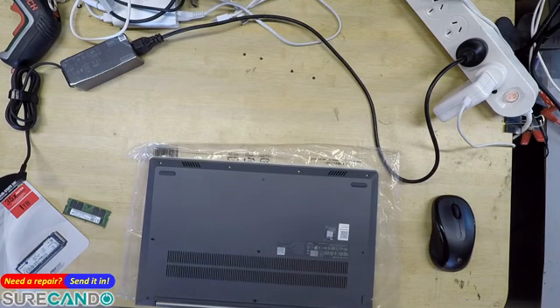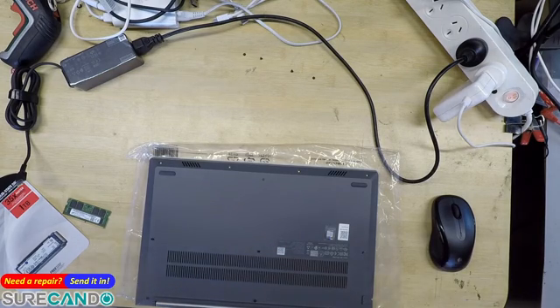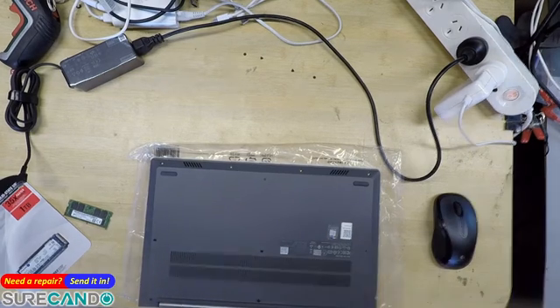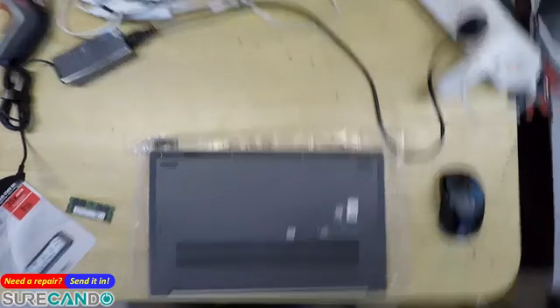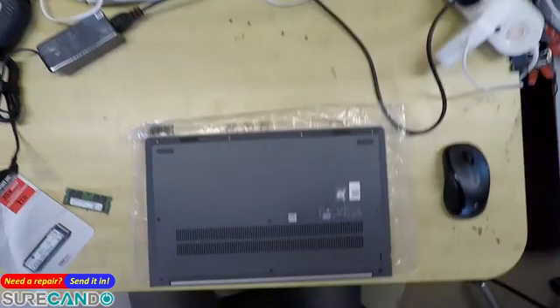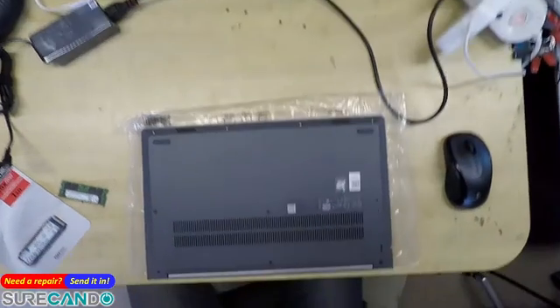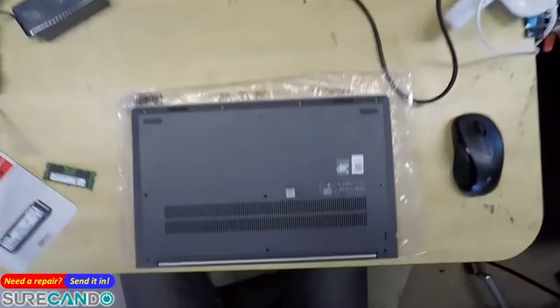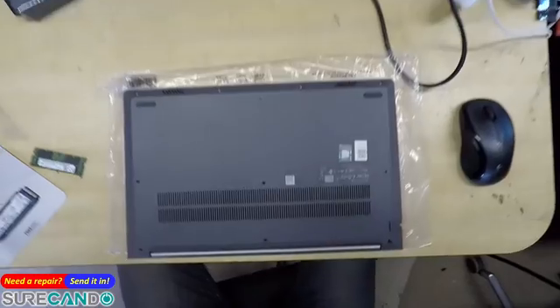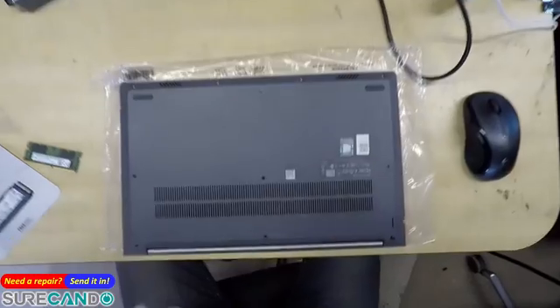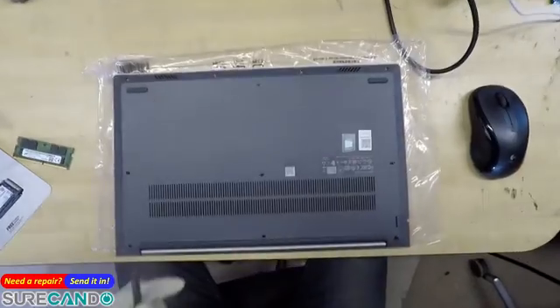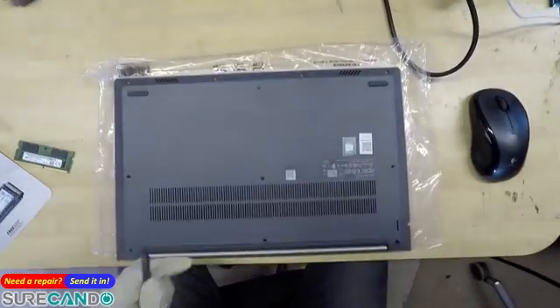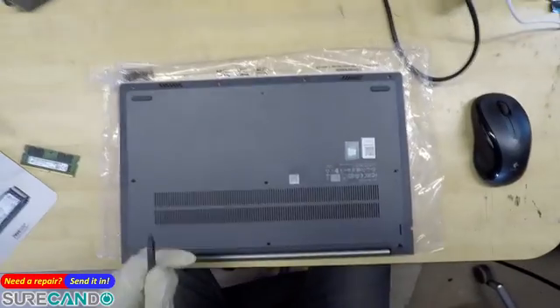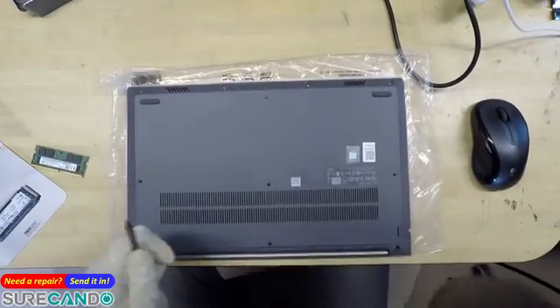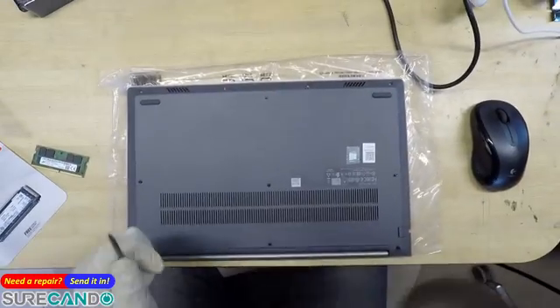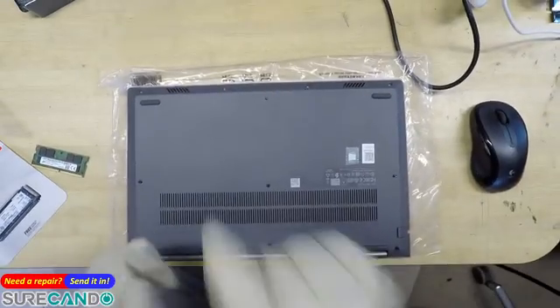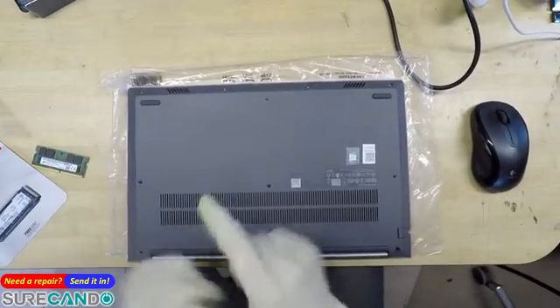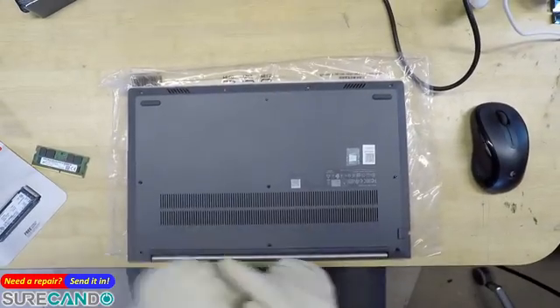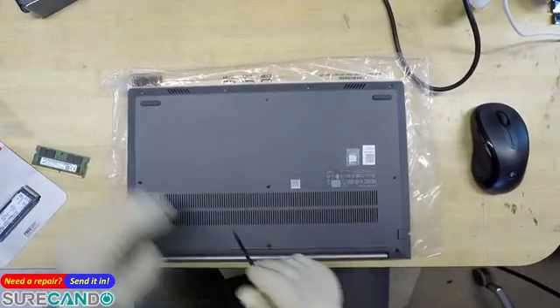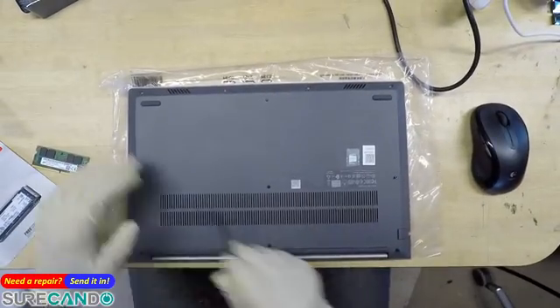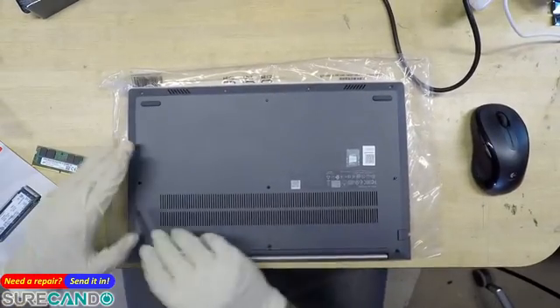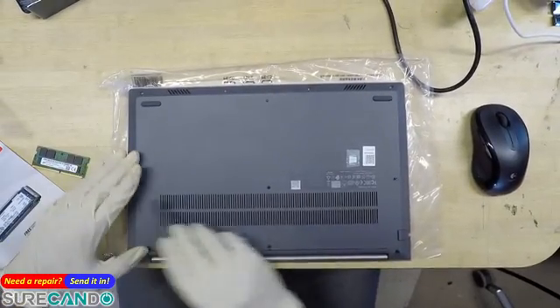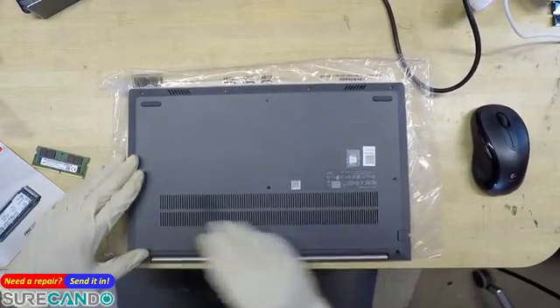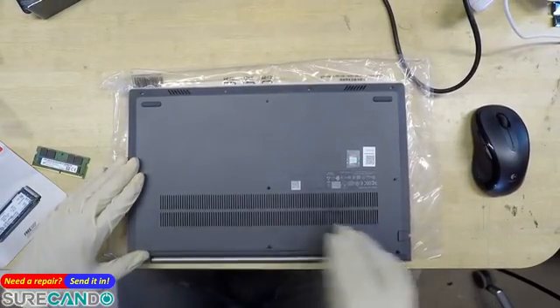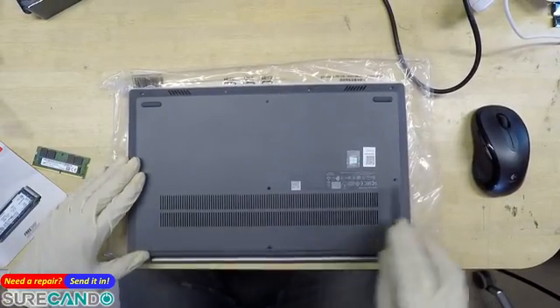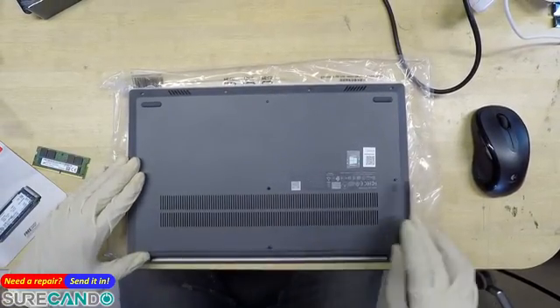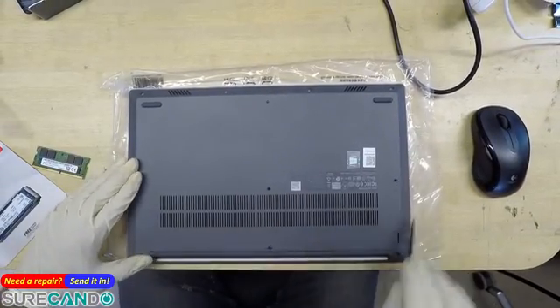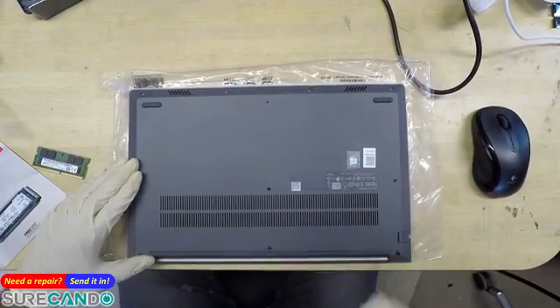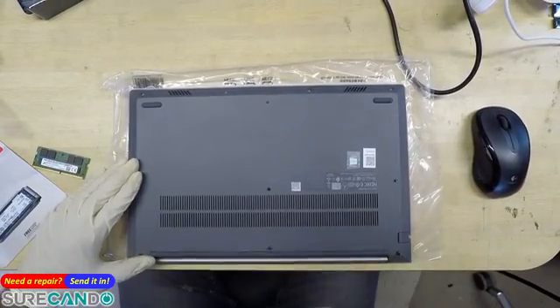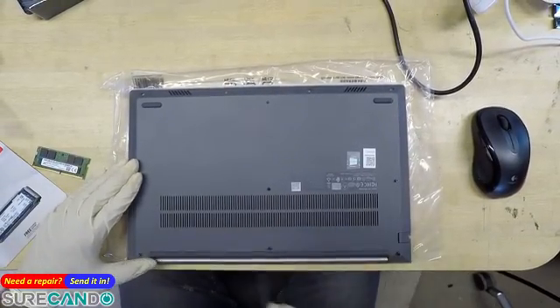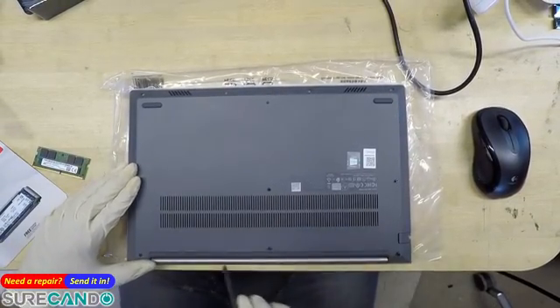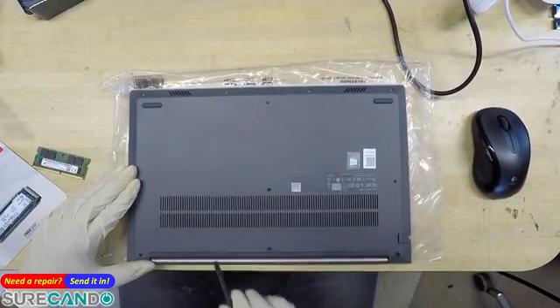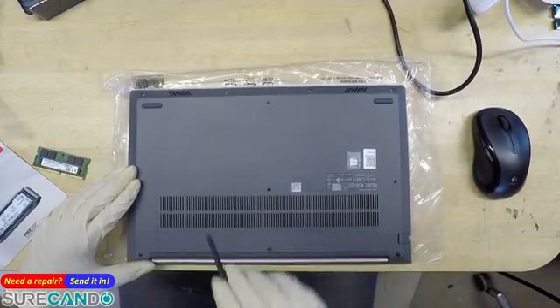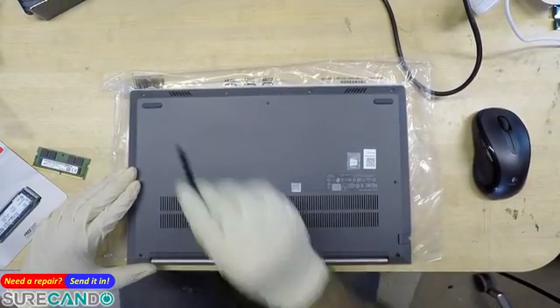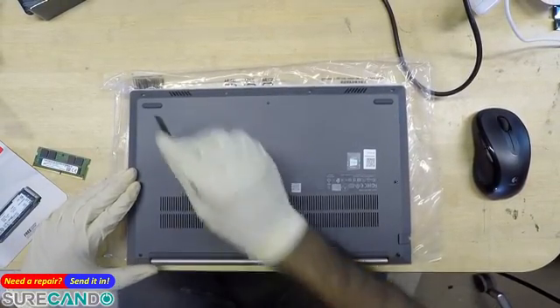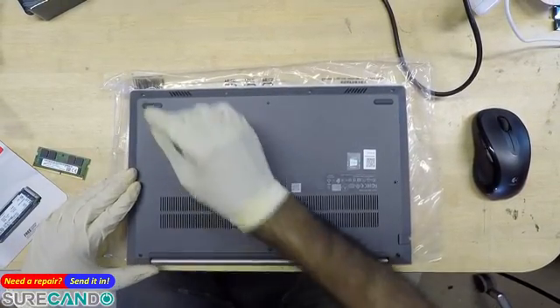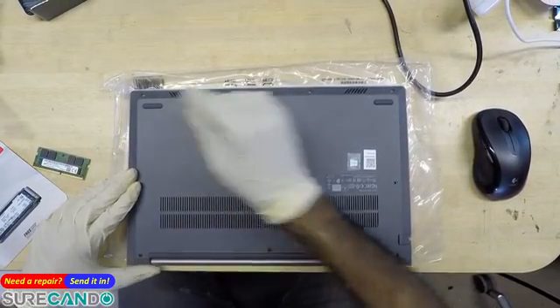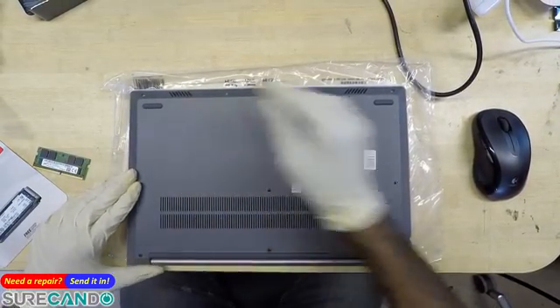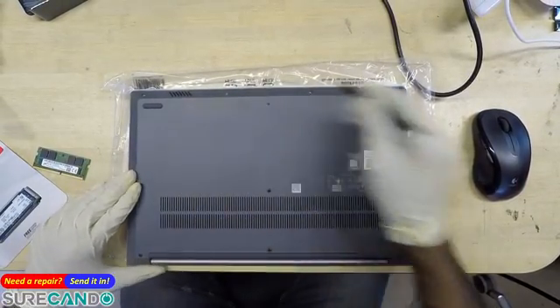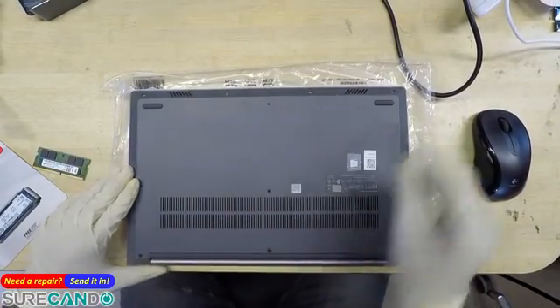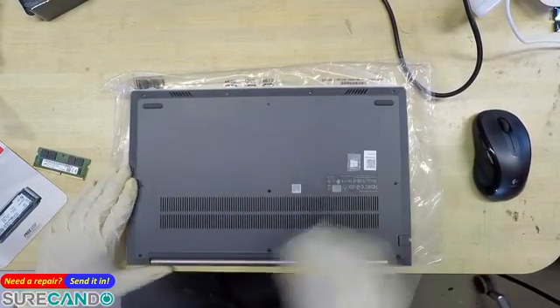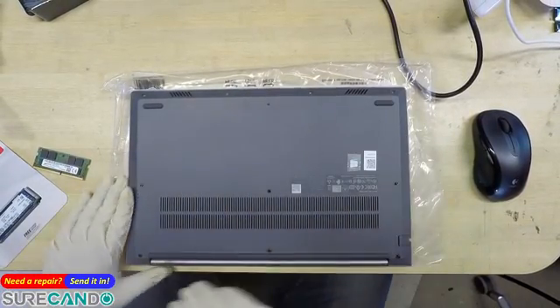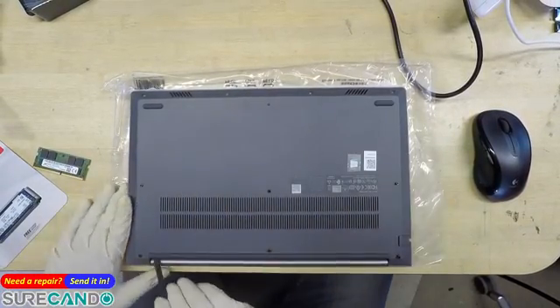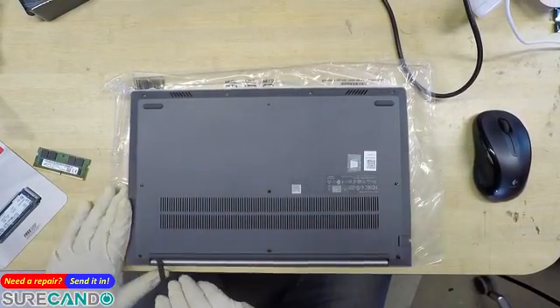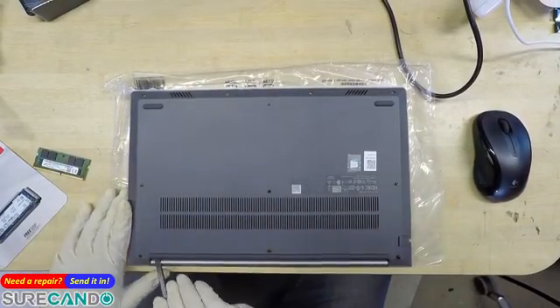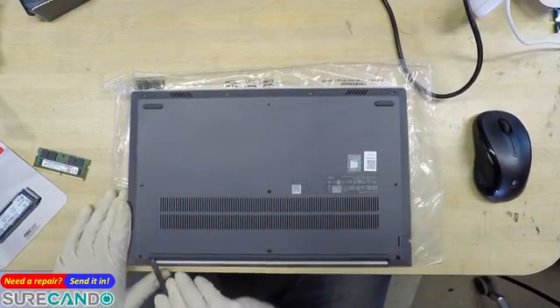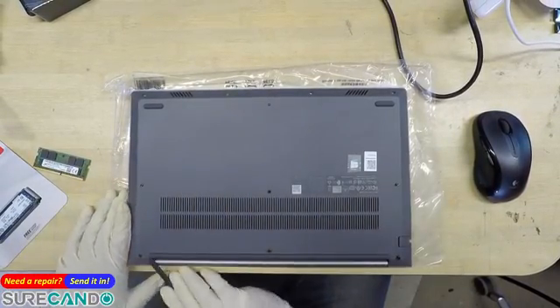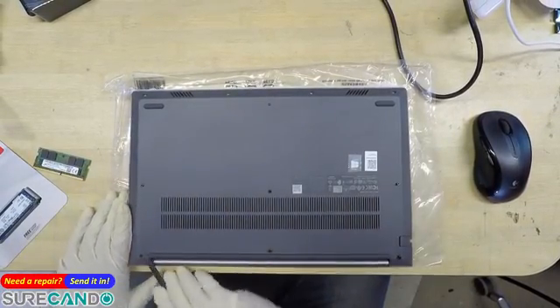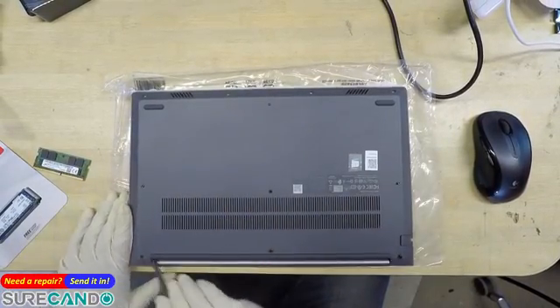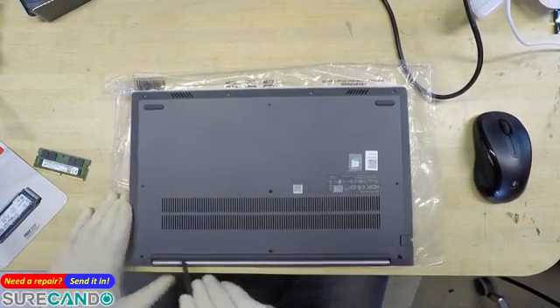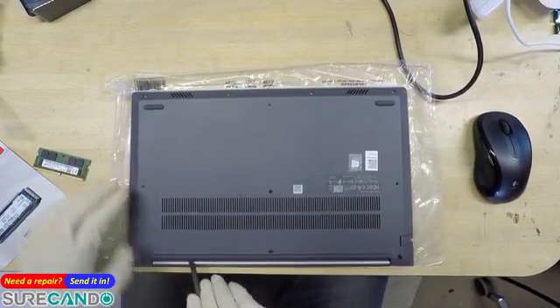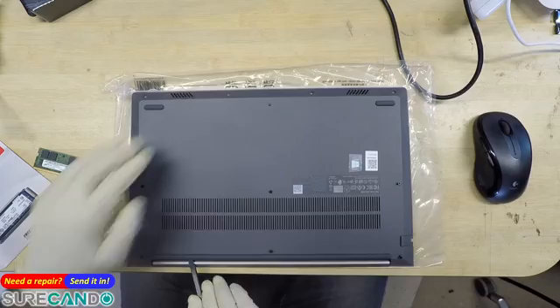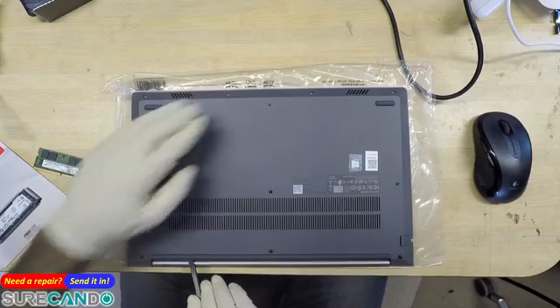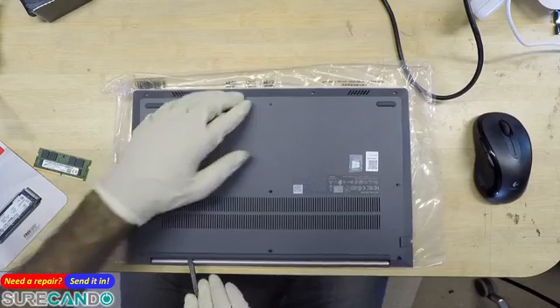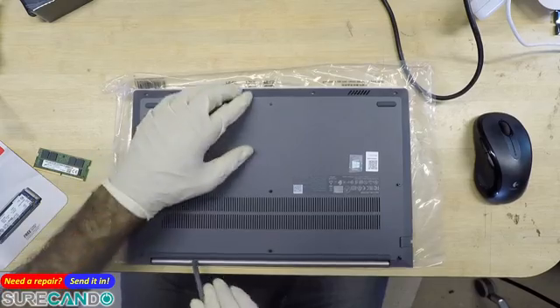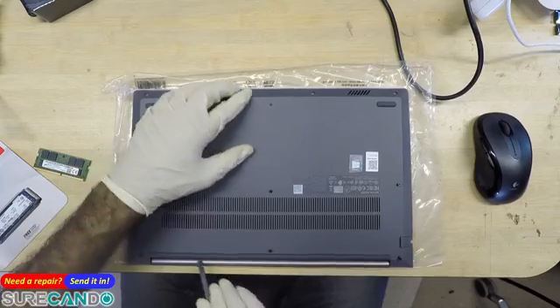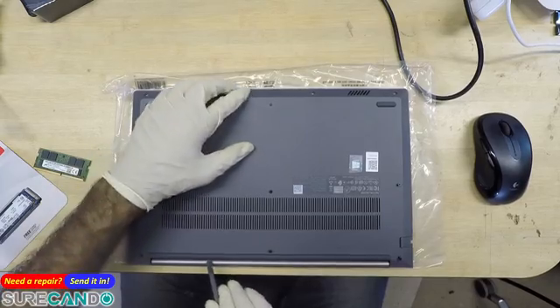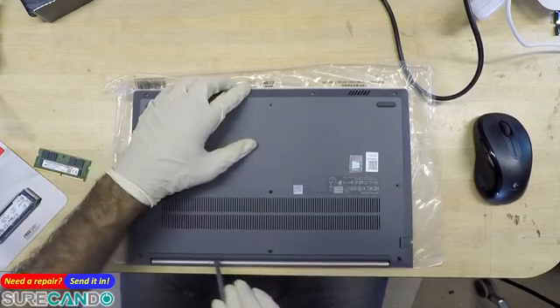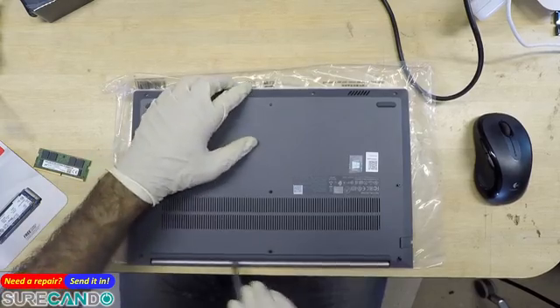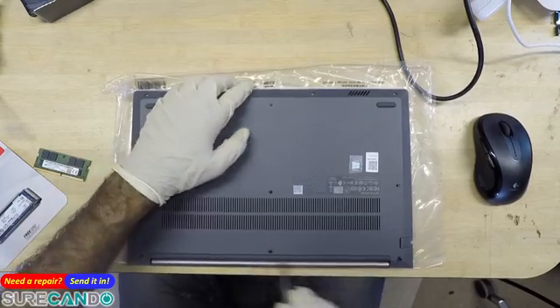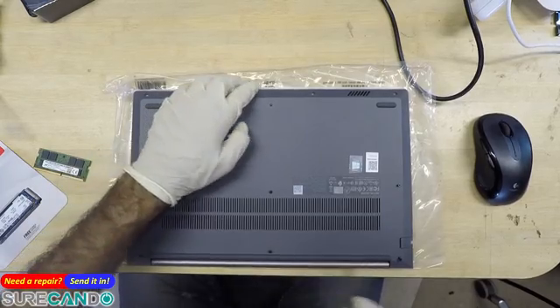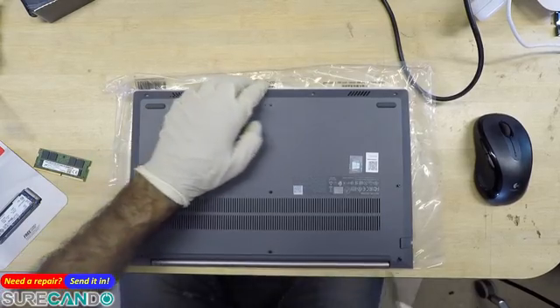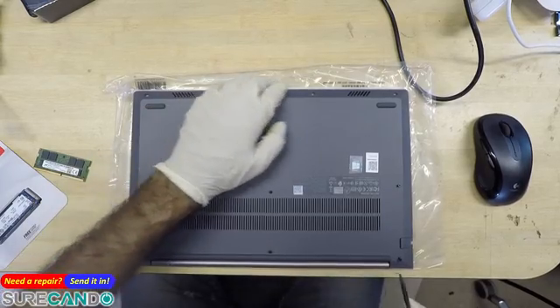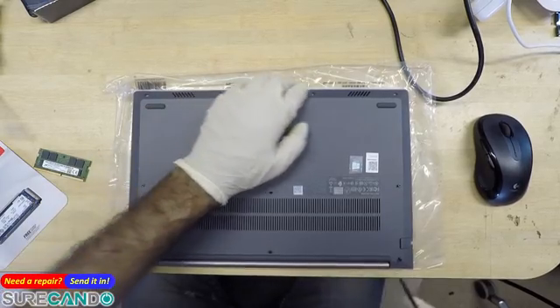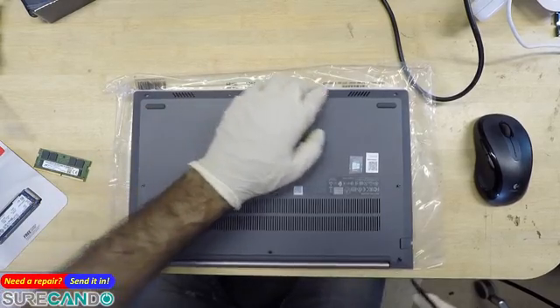We're basically undoing screws. These ones are not coming out — just those ones there. Should be a straightforward process.